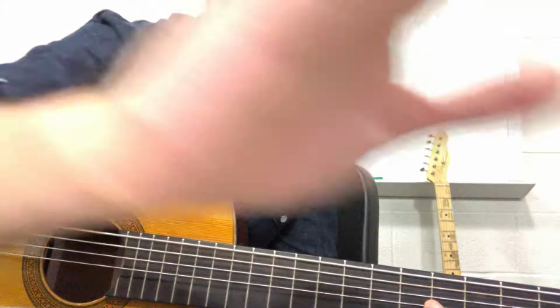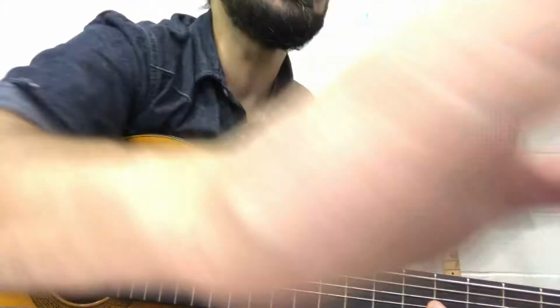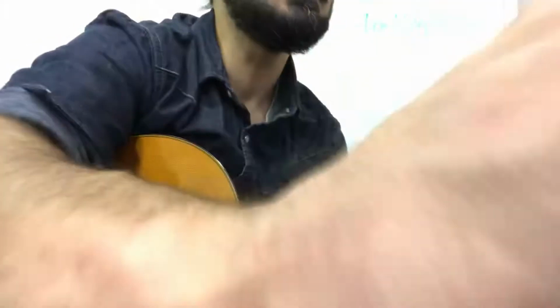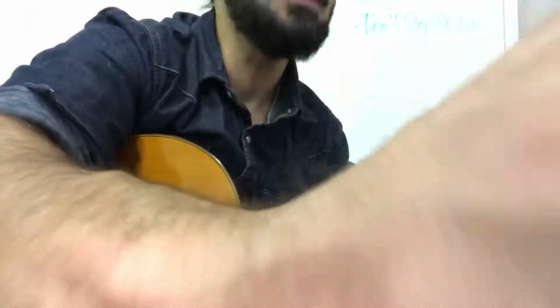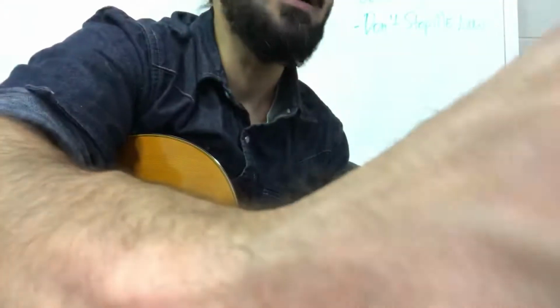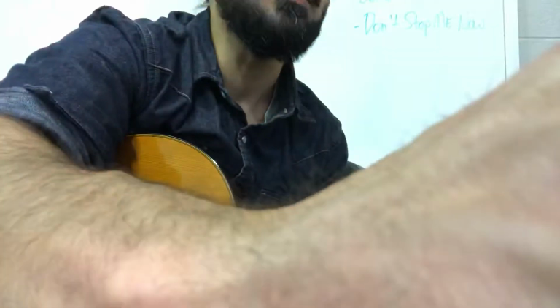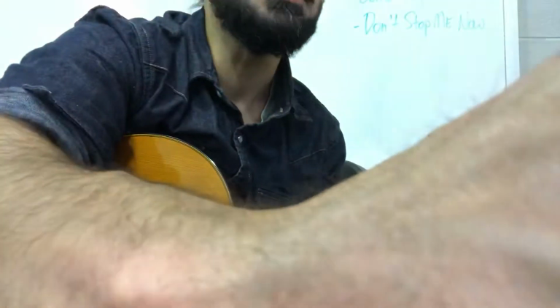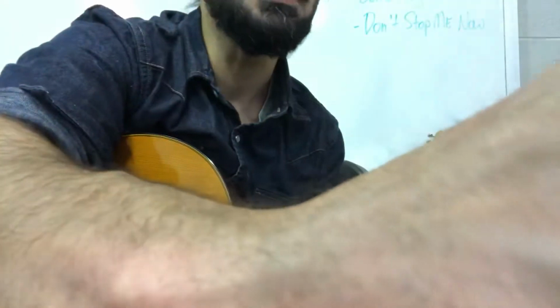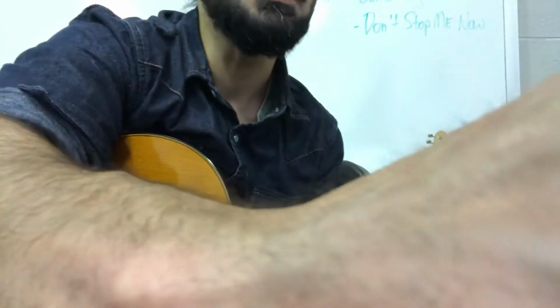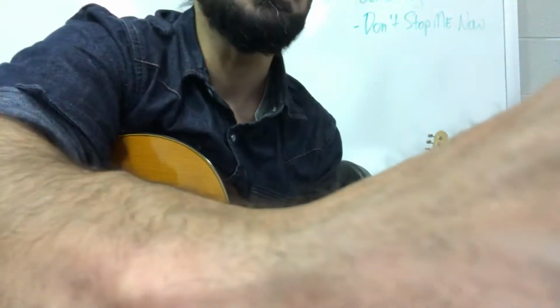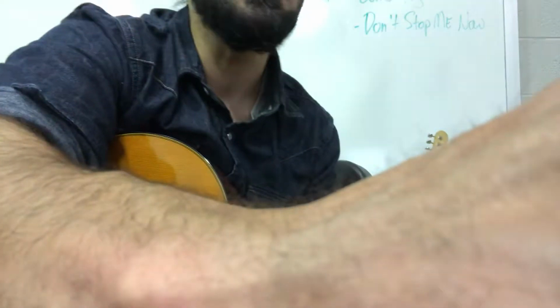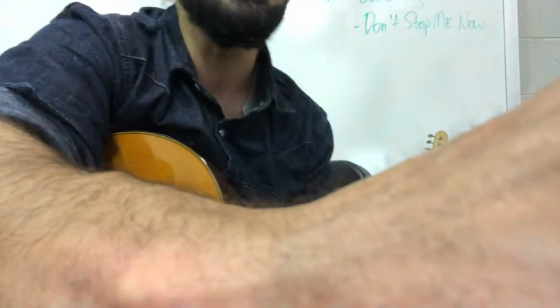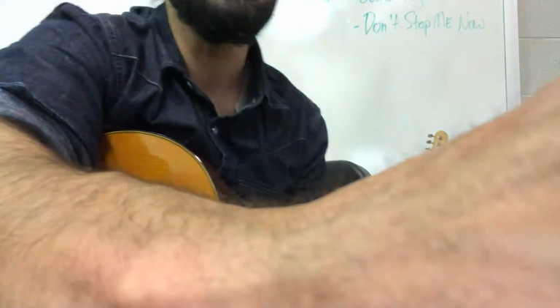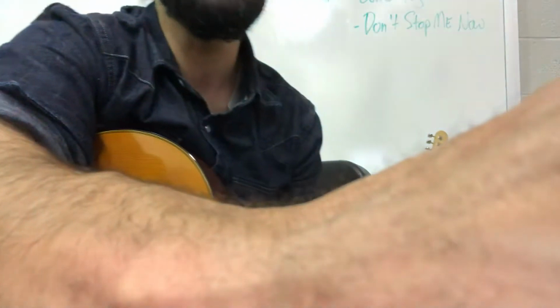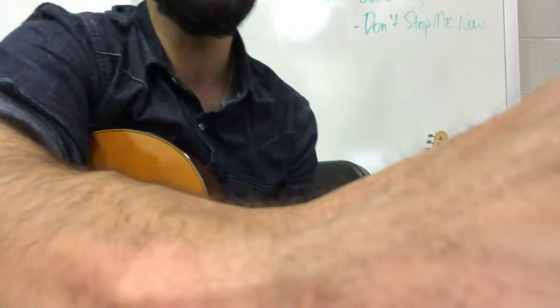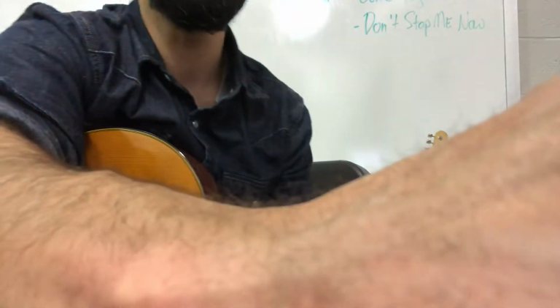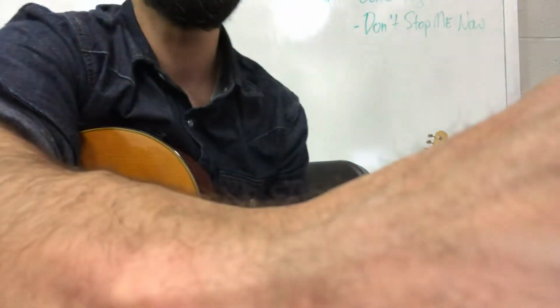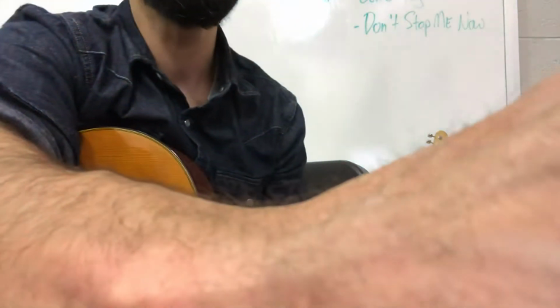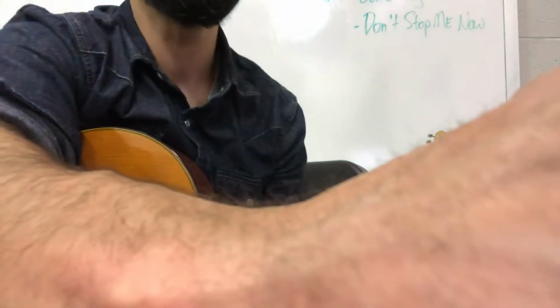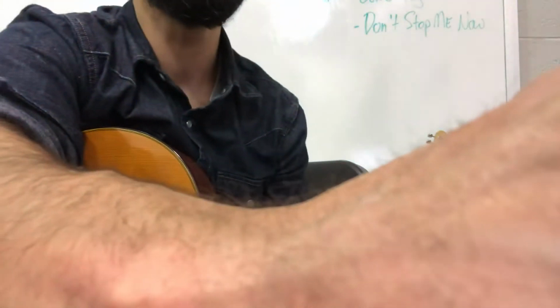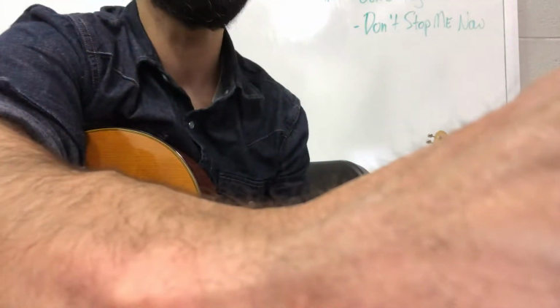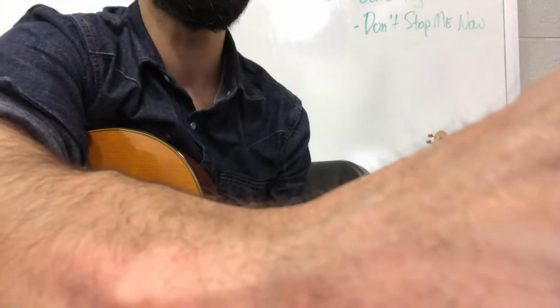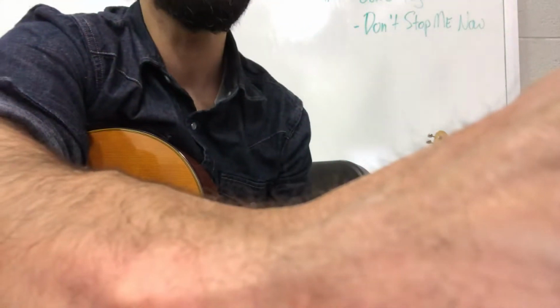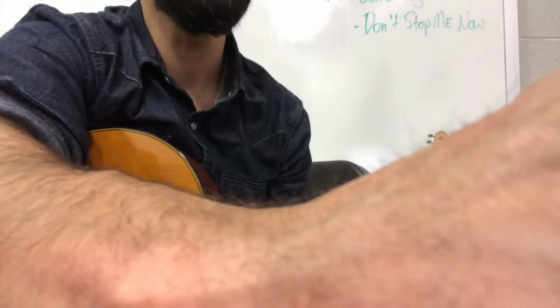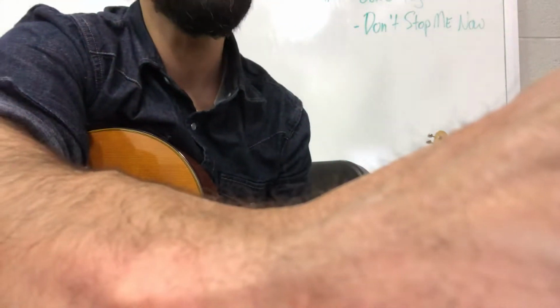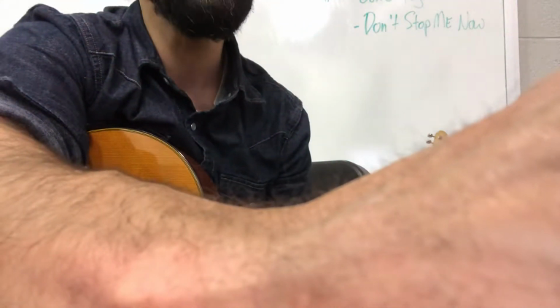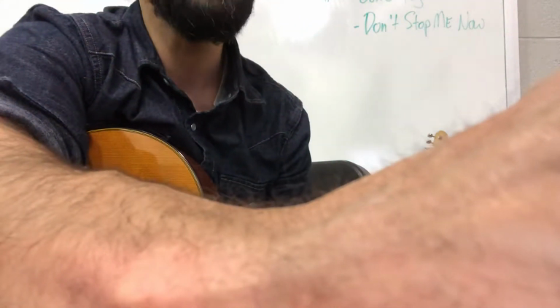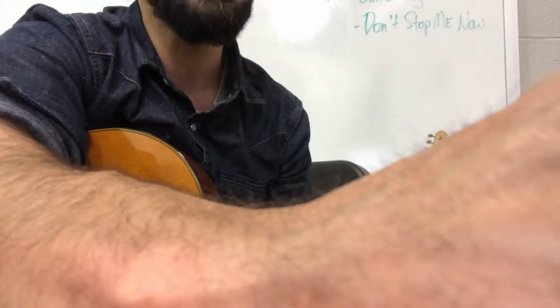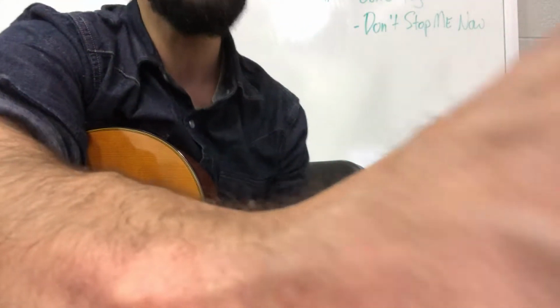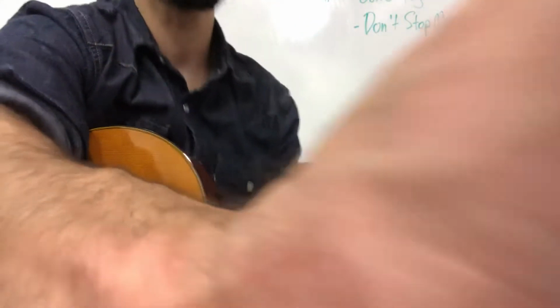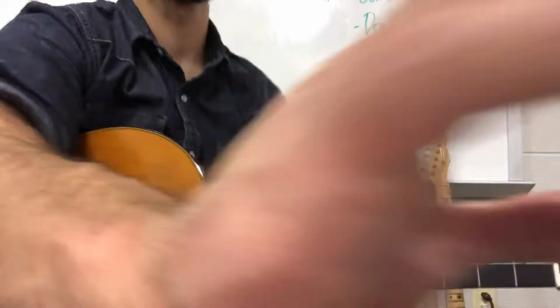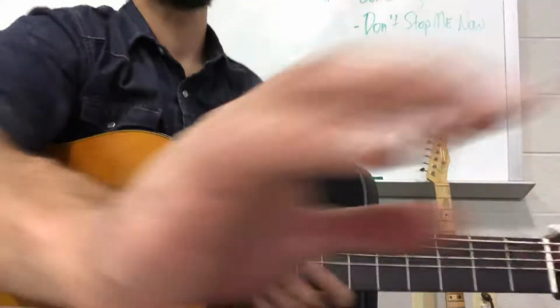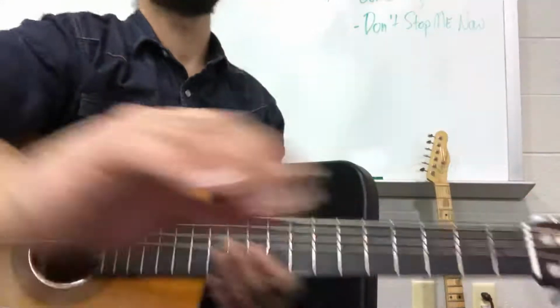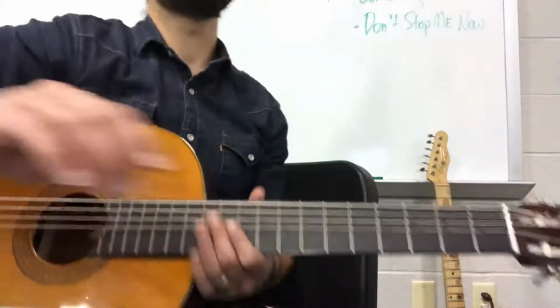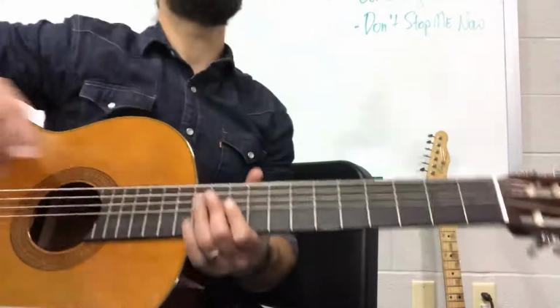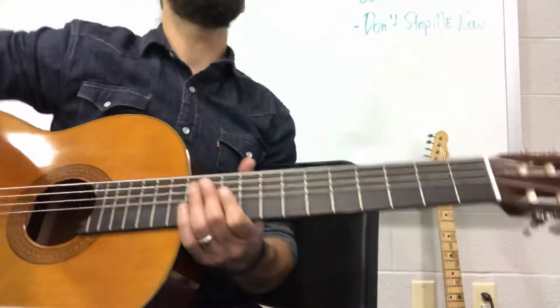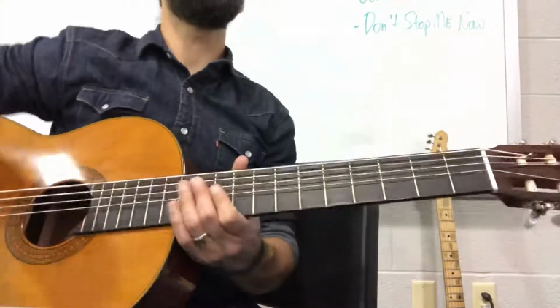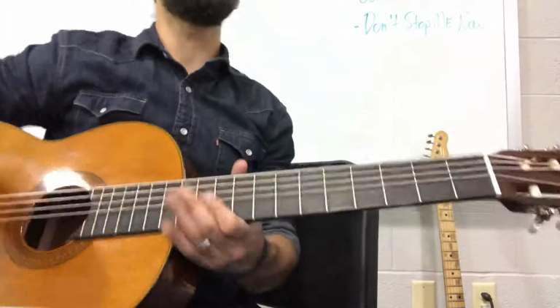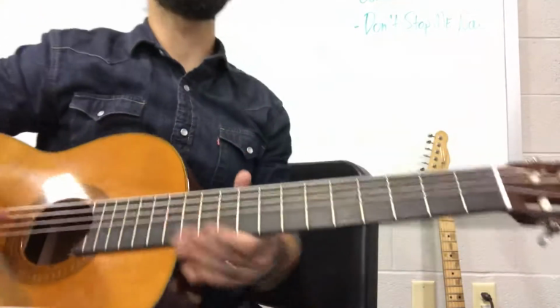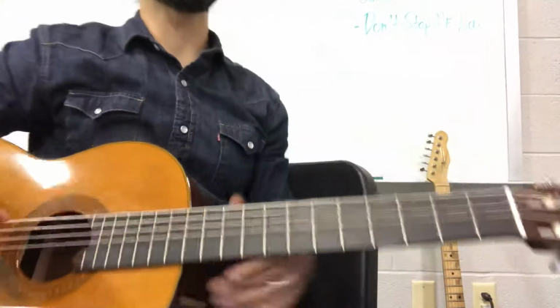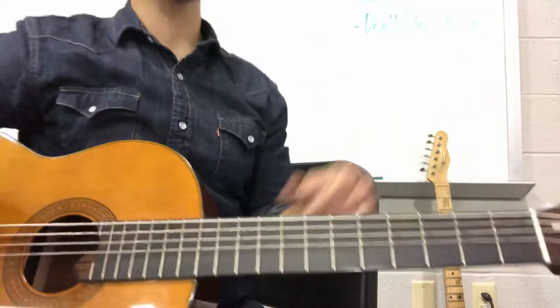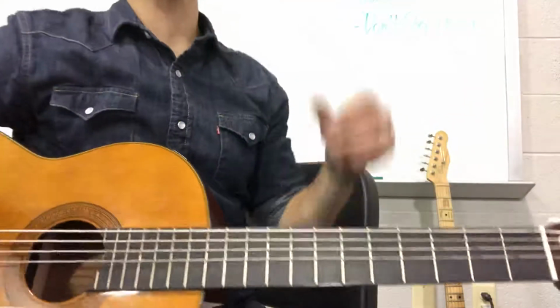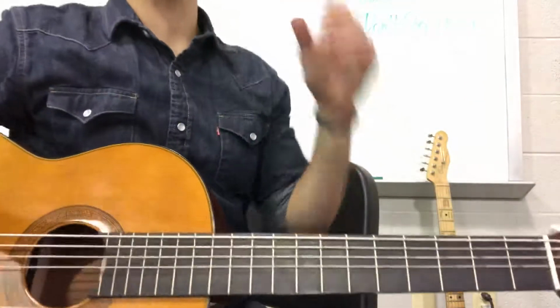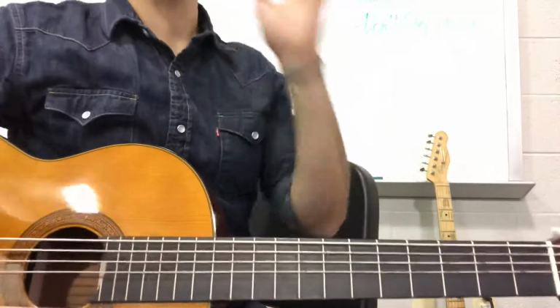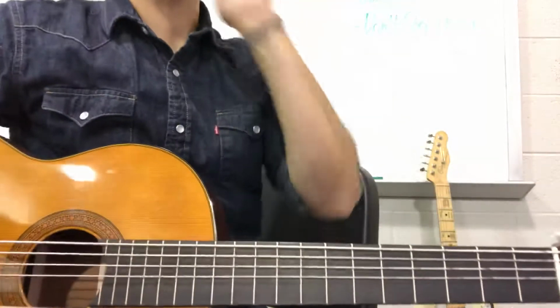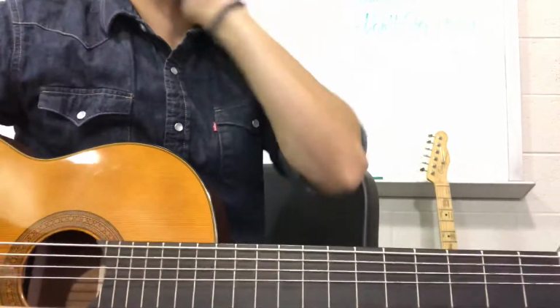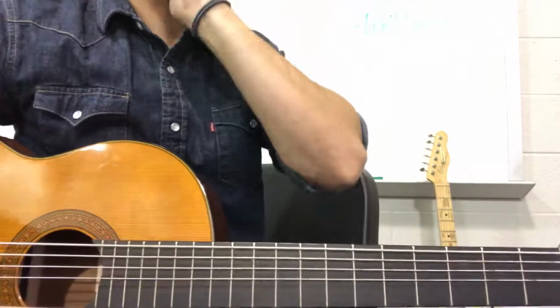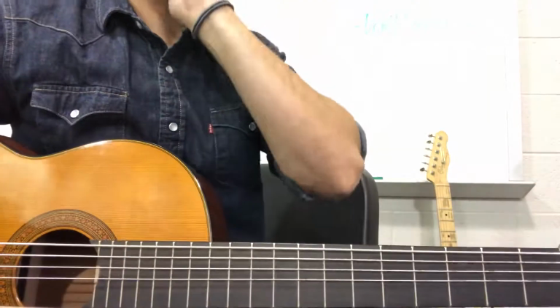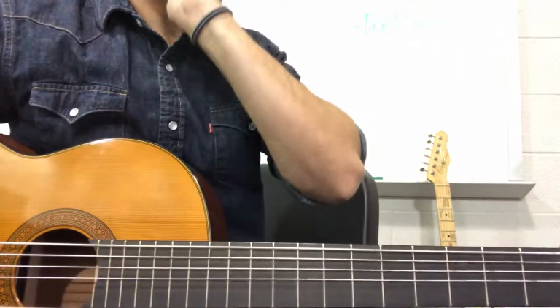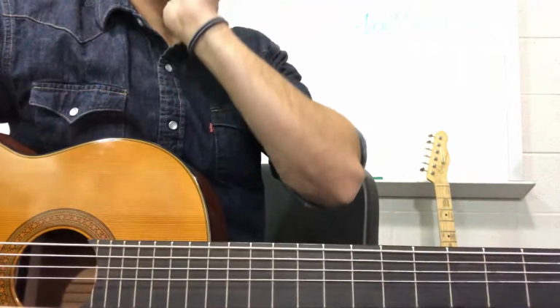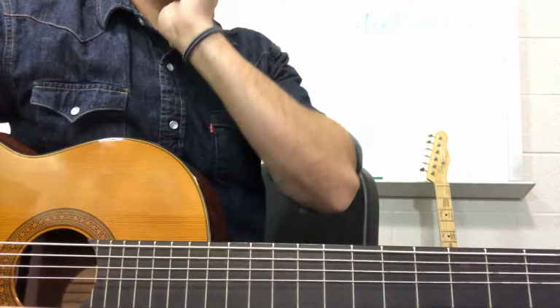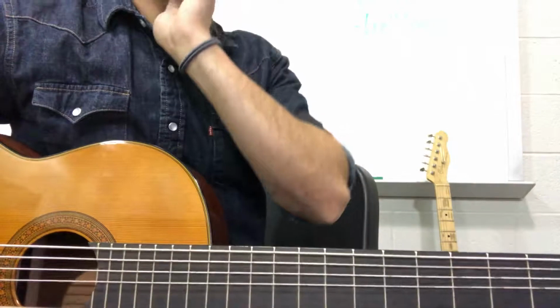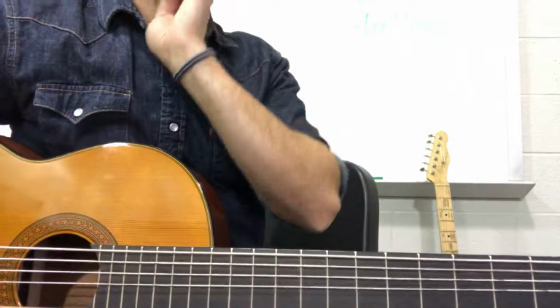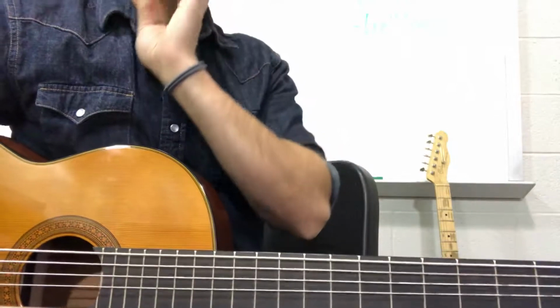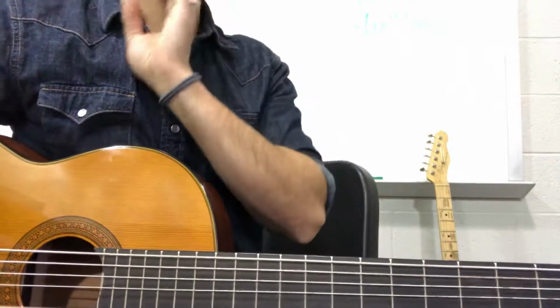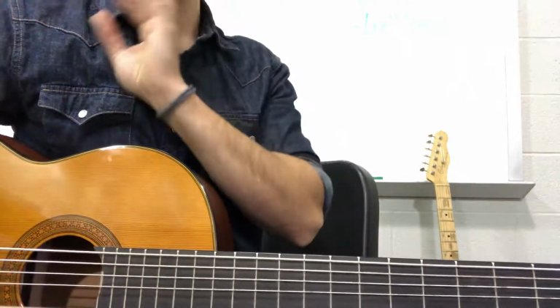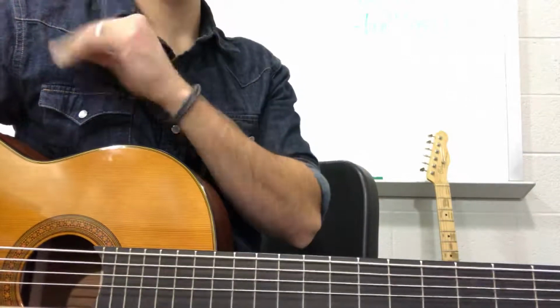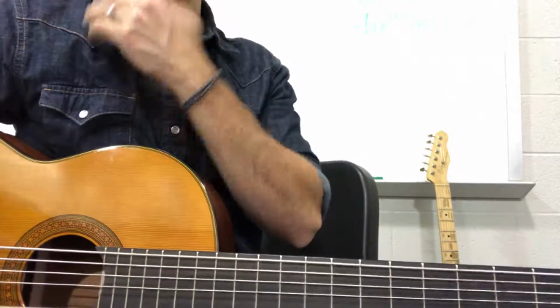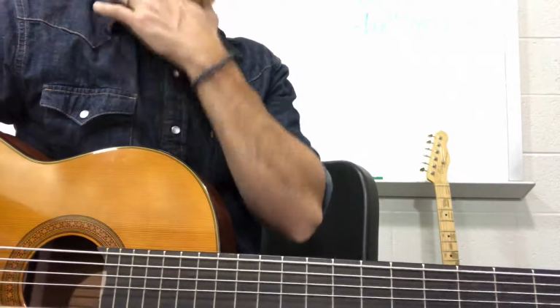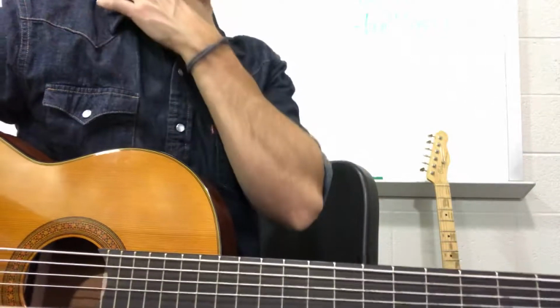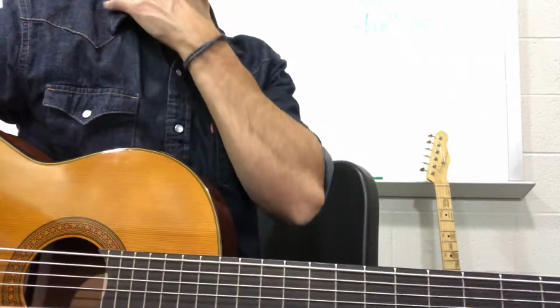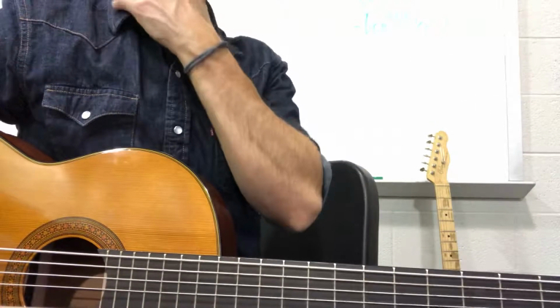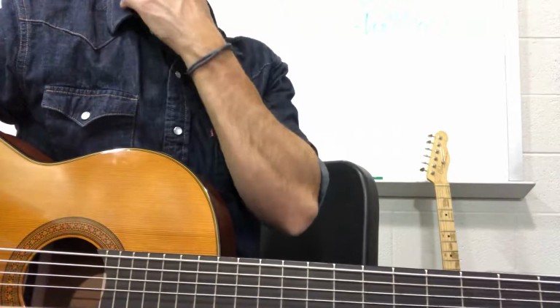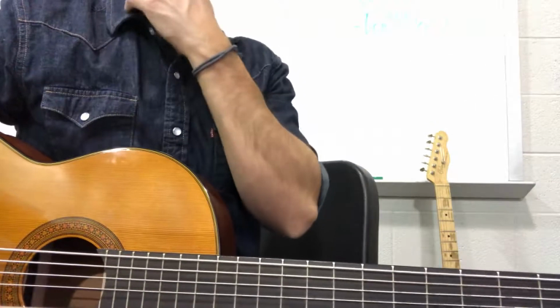Okay, so this is Sir Duke. We're looking at the bass part. We're going to be doing the verse.